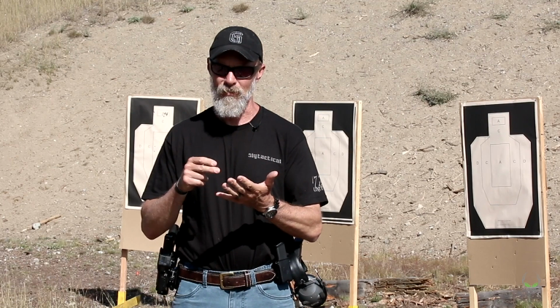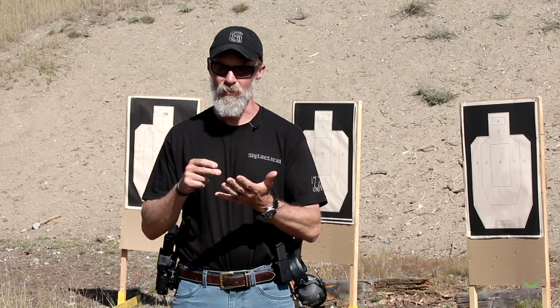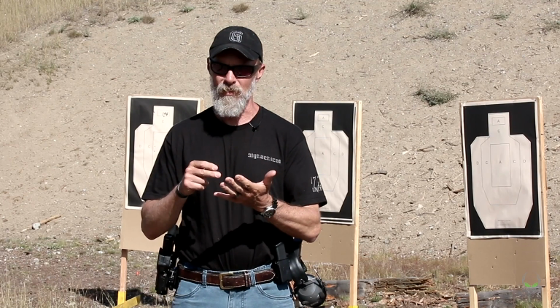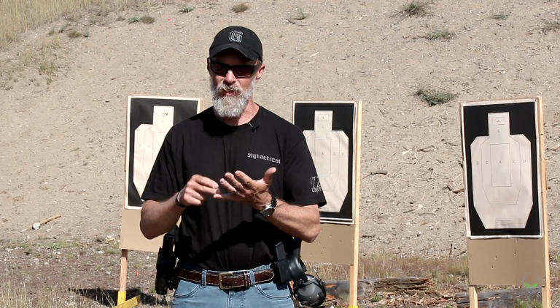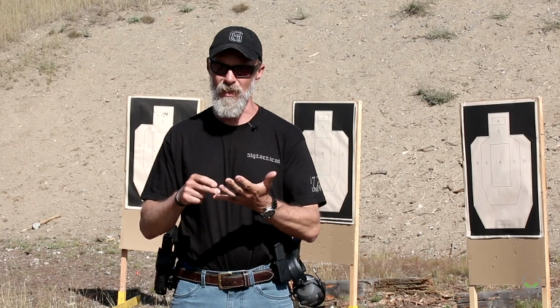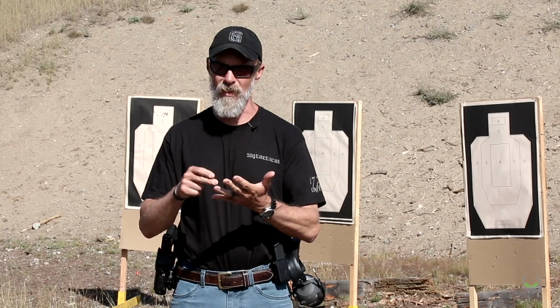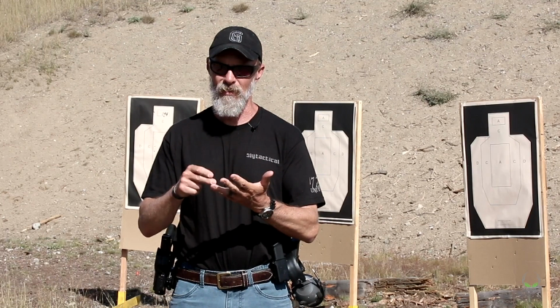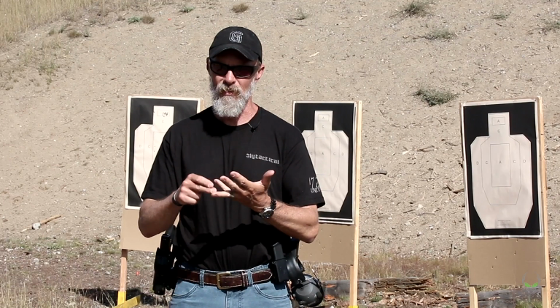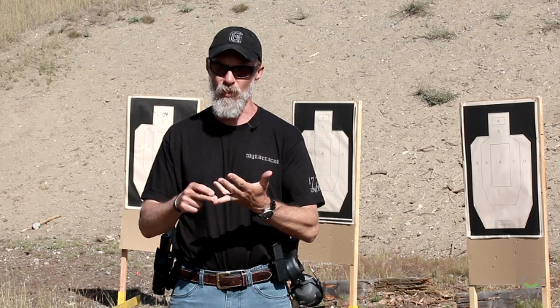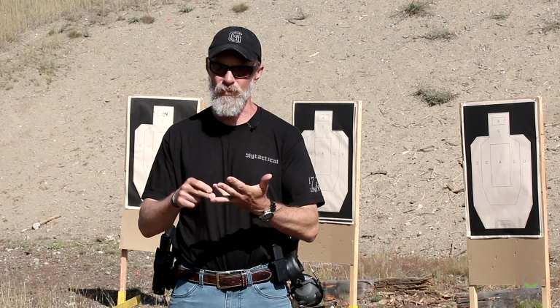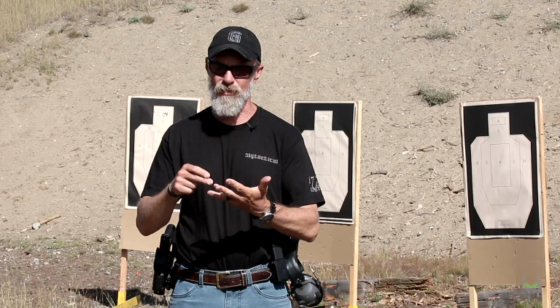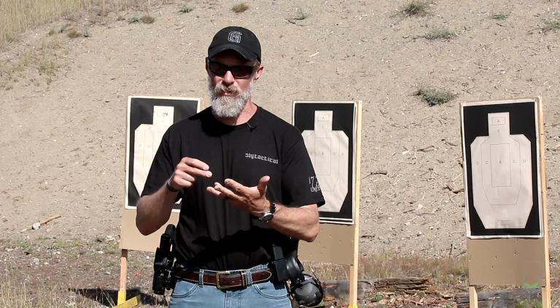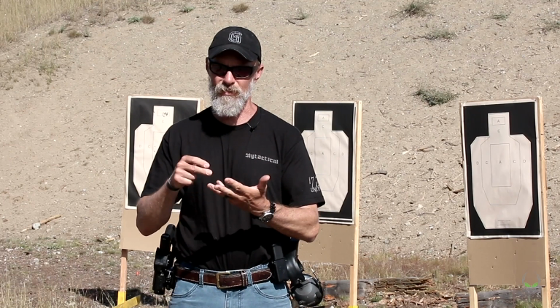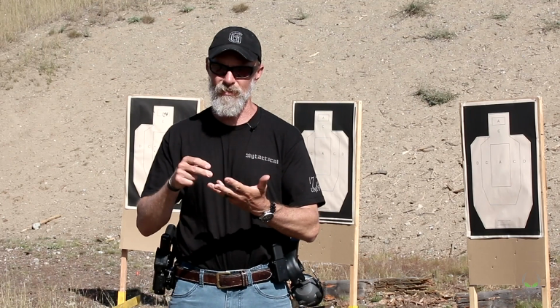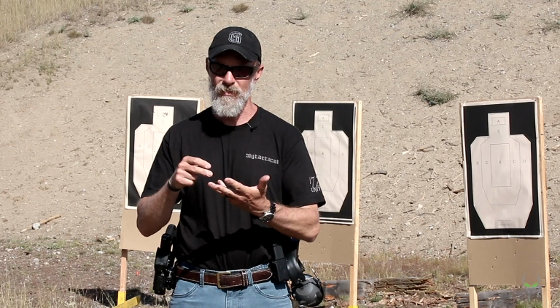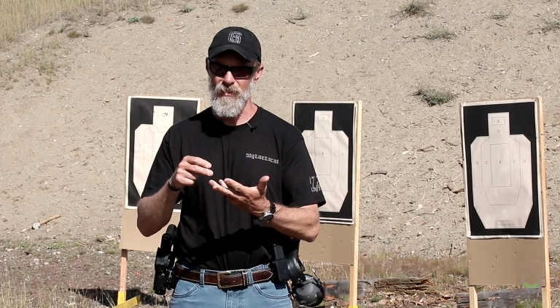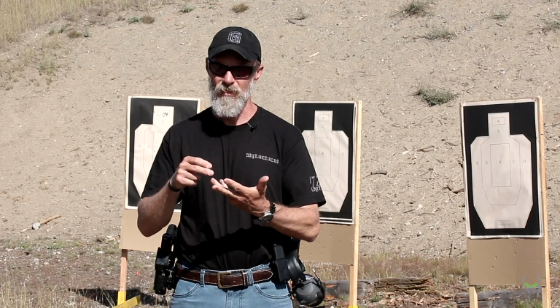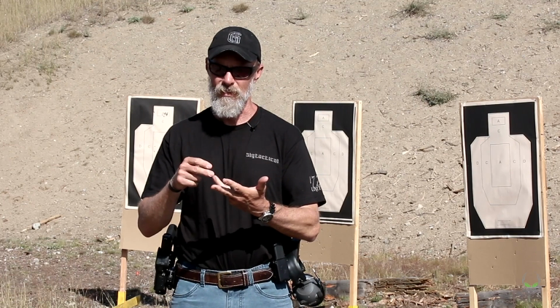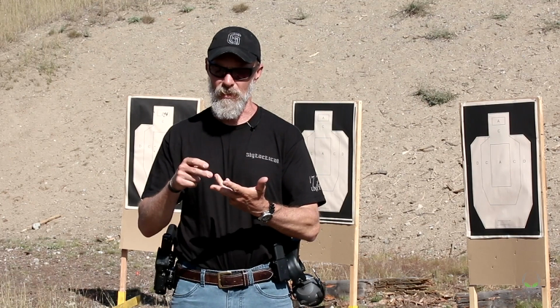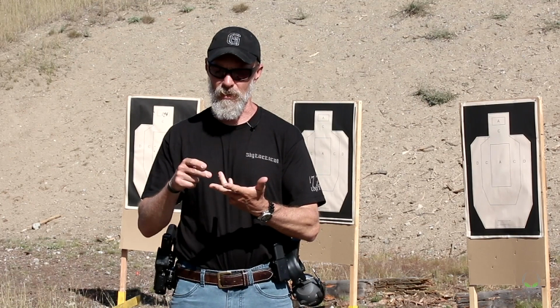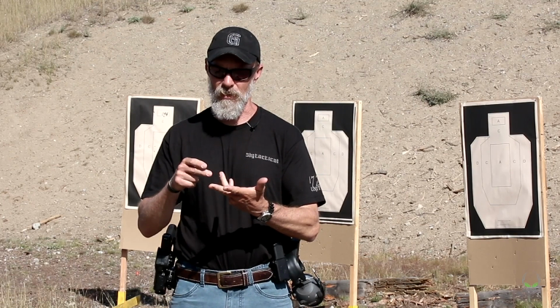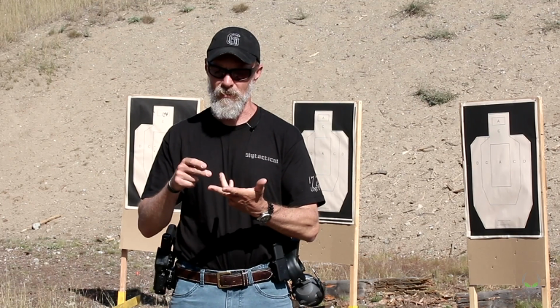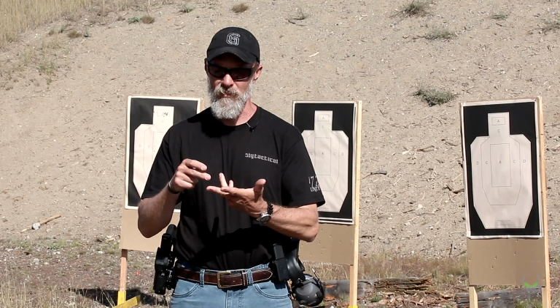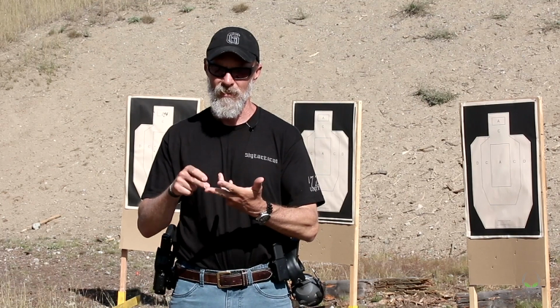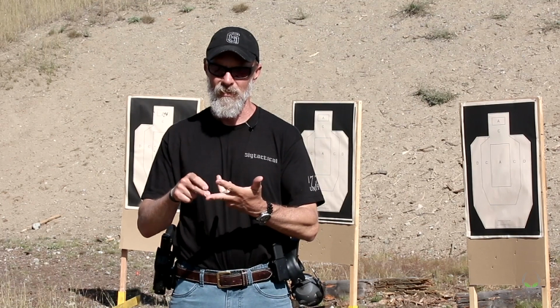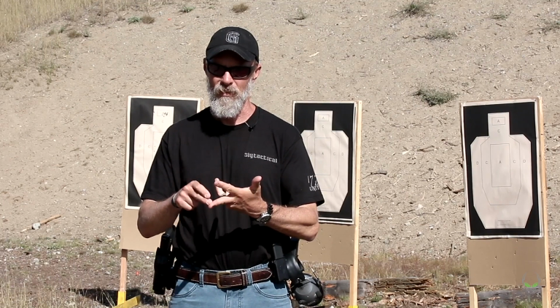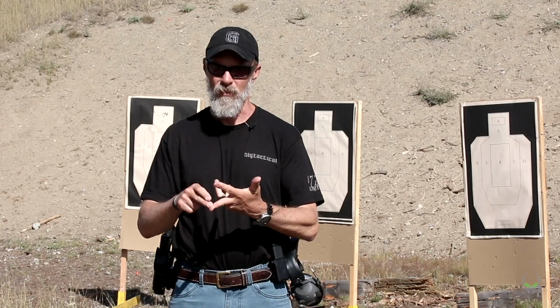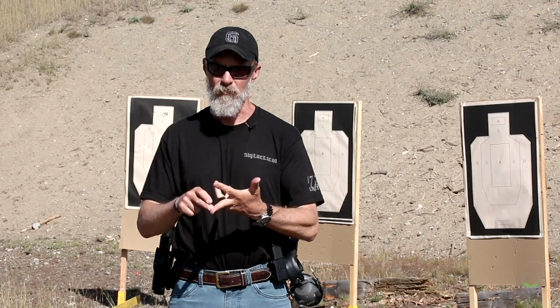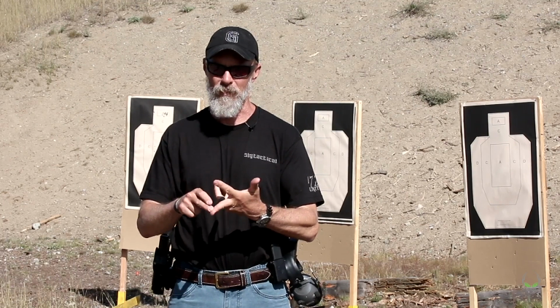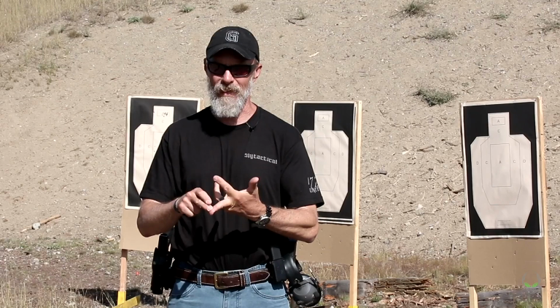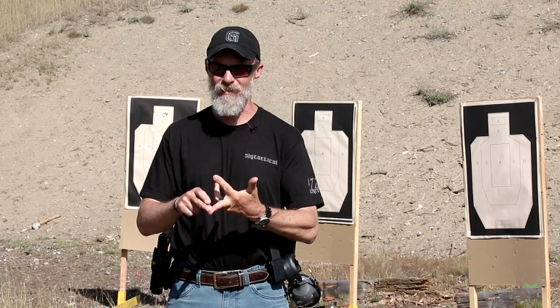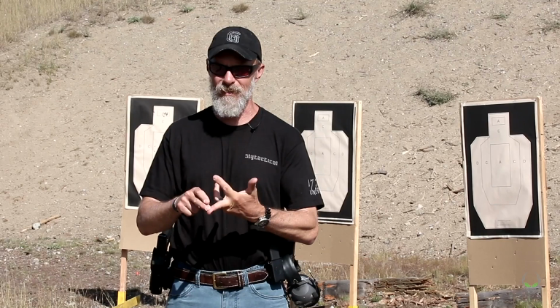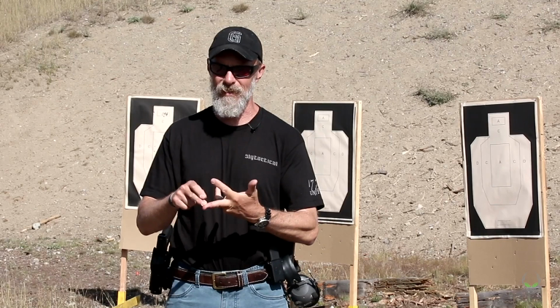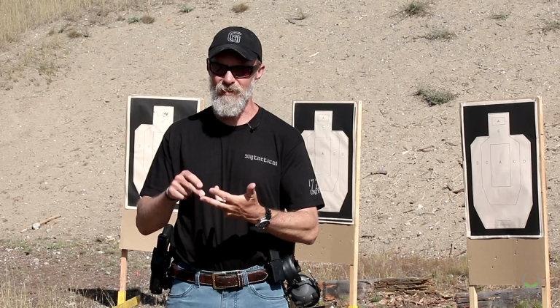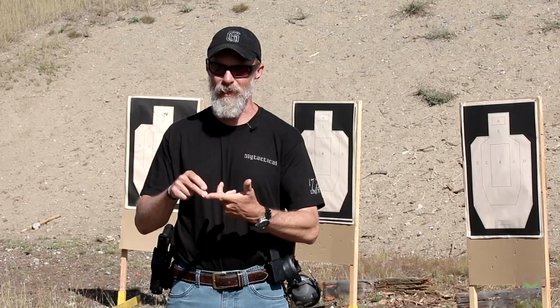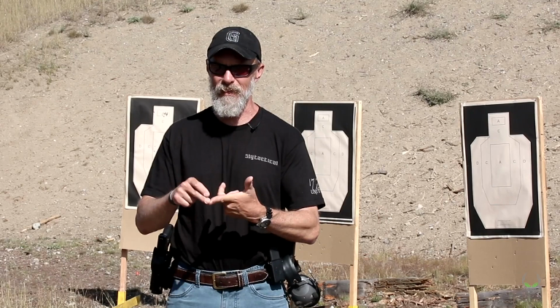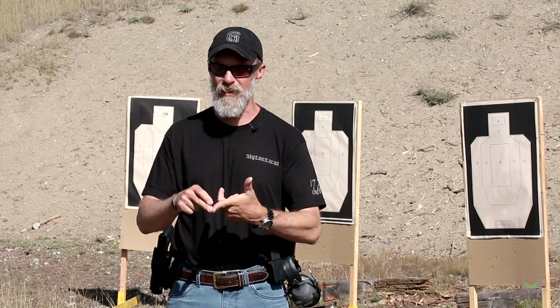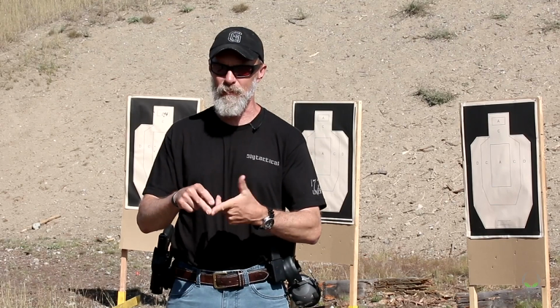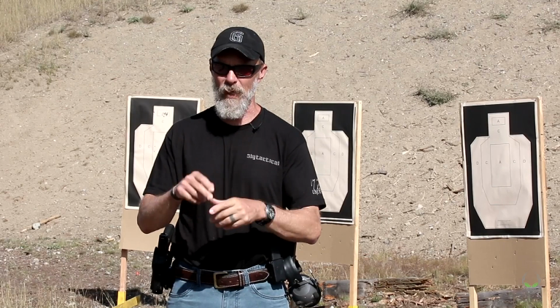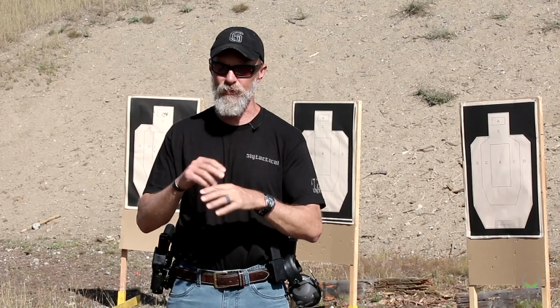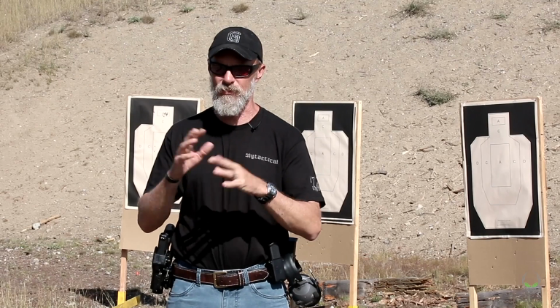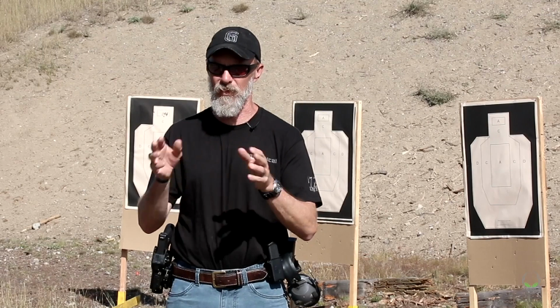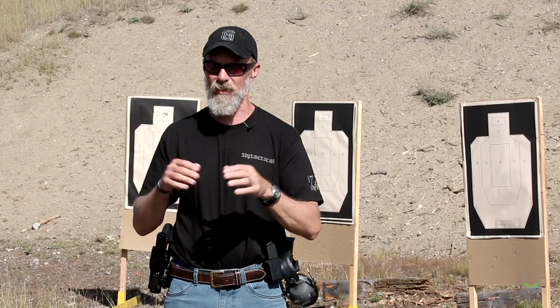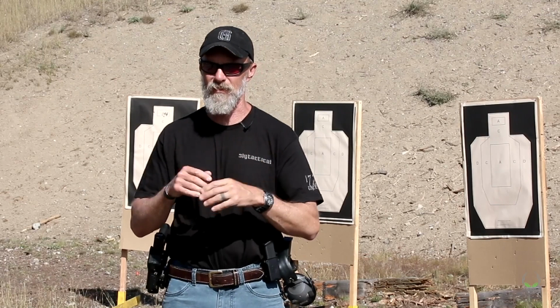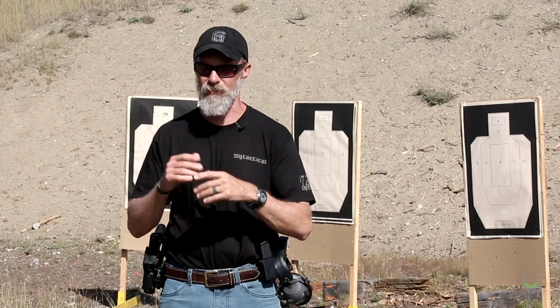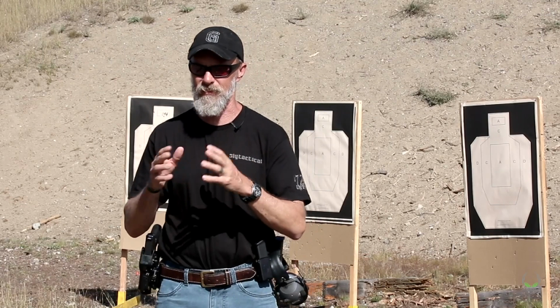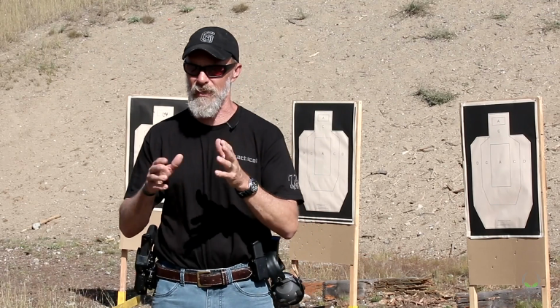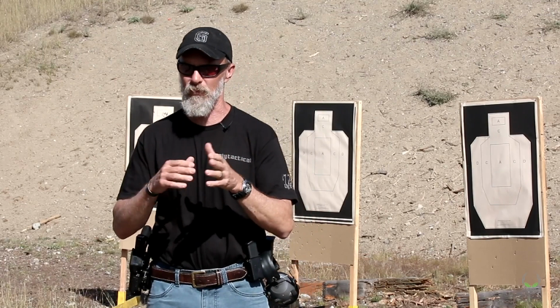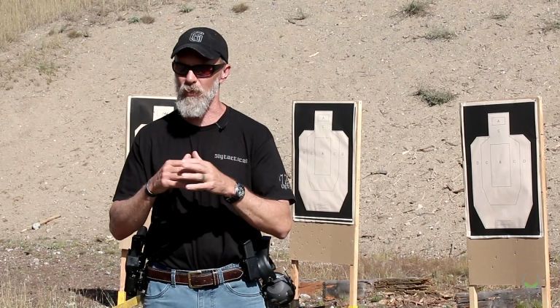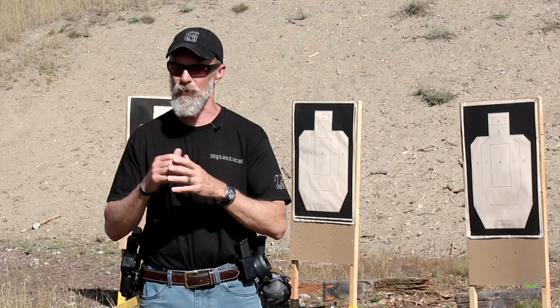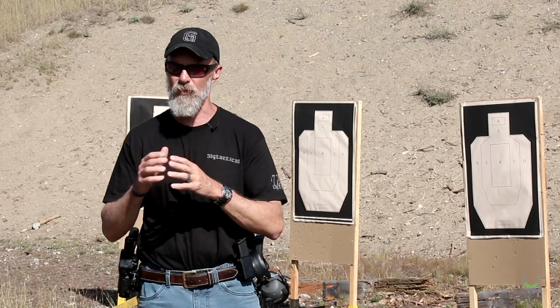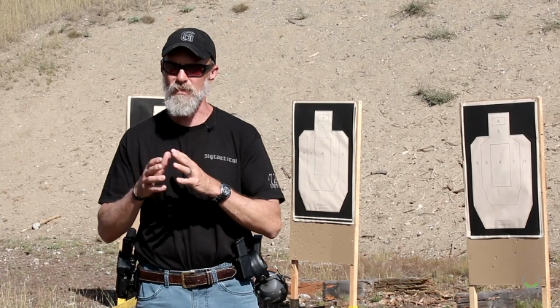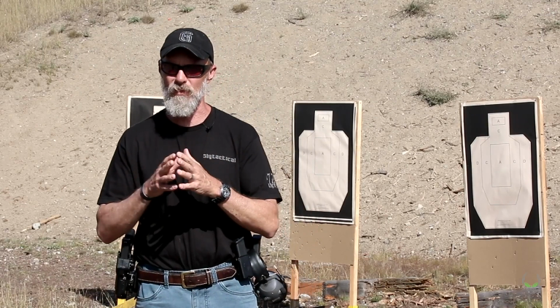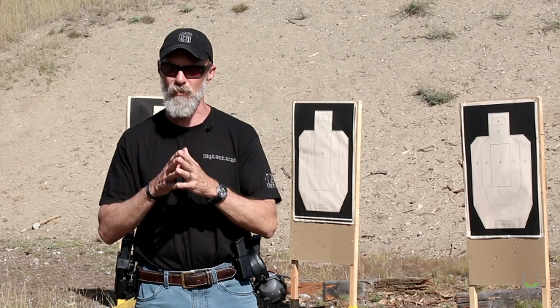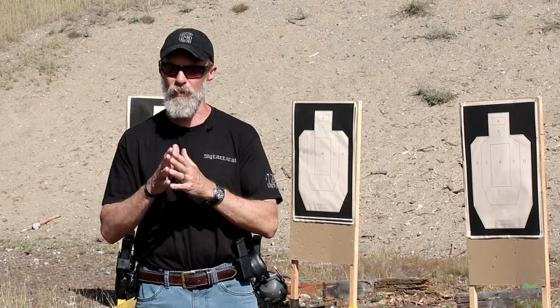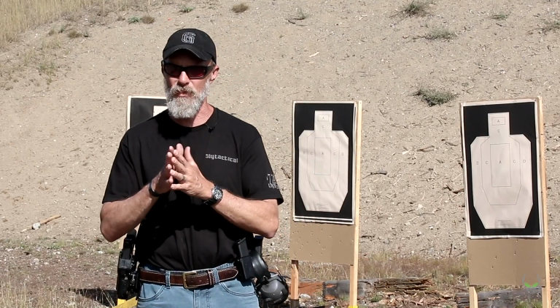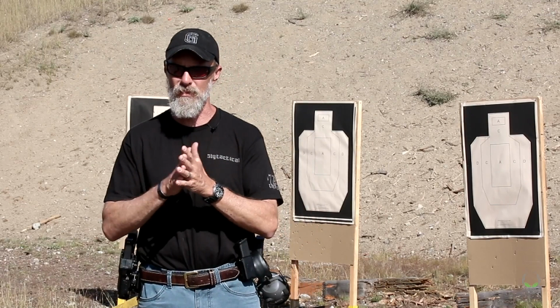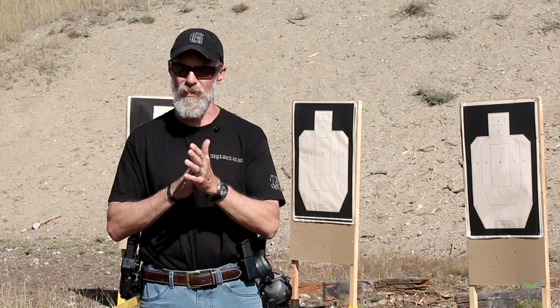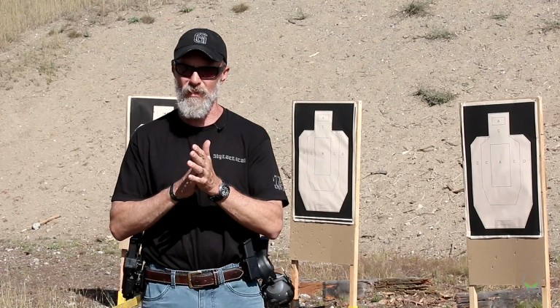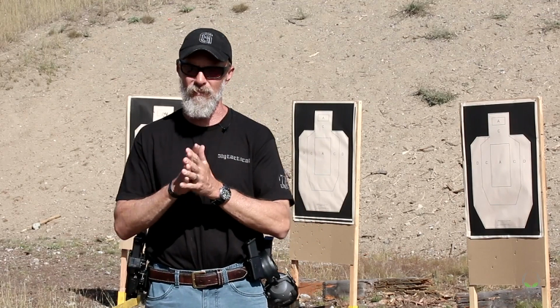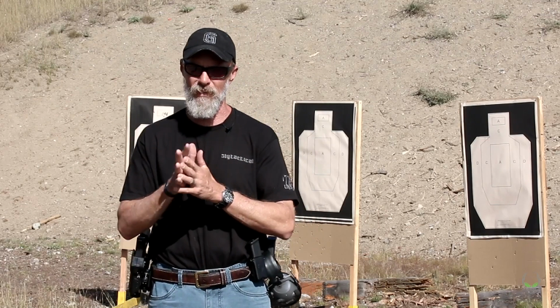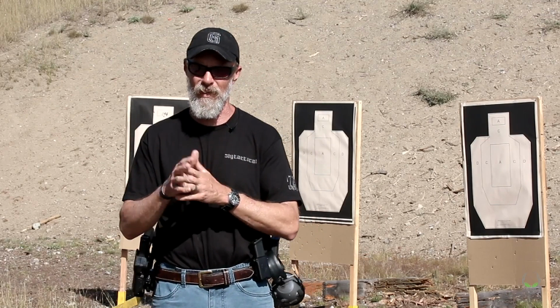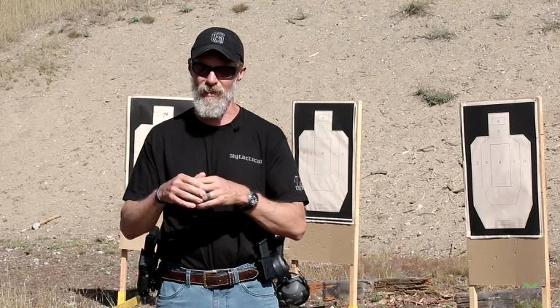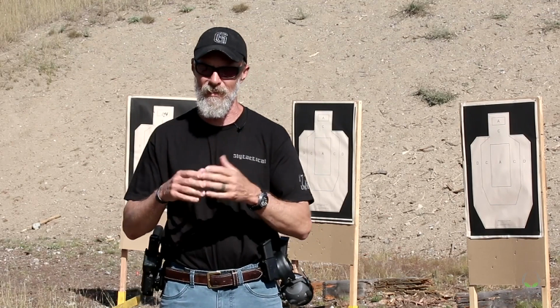So — gun, holsters, magazines, magazine pouches, all that stuff. Let's kind of run through this a little bit just to give you an idea.